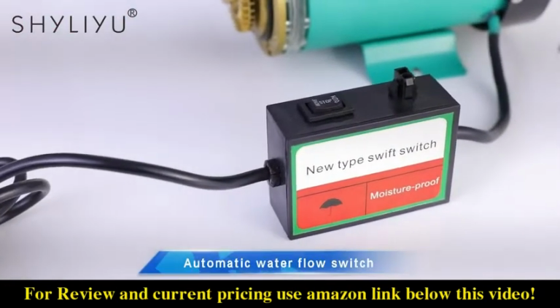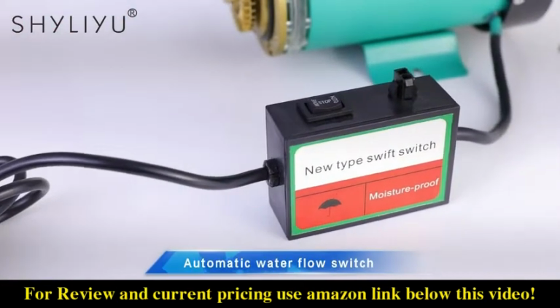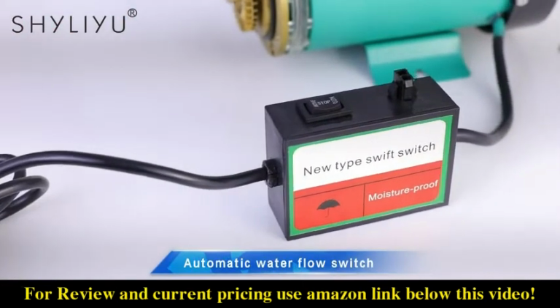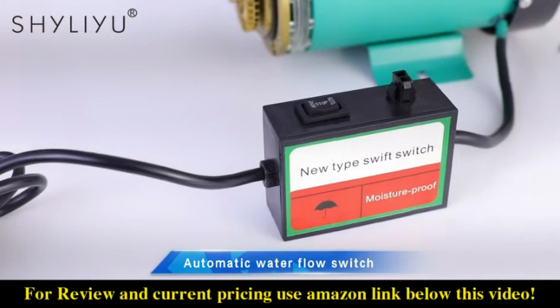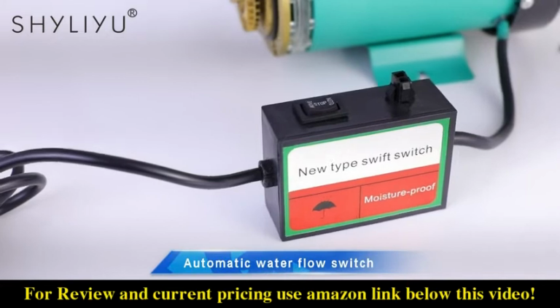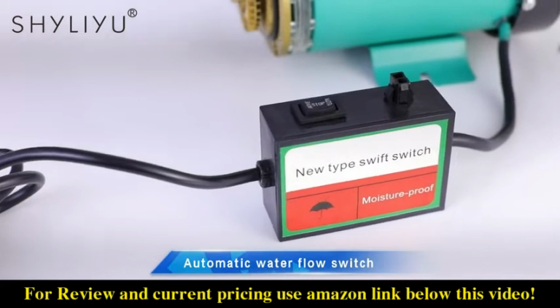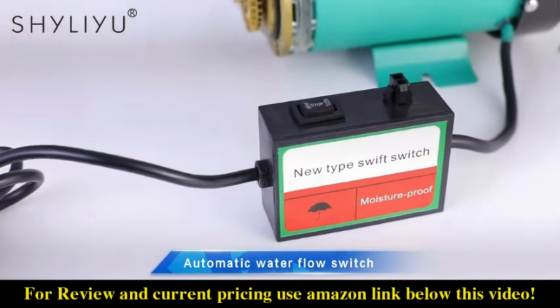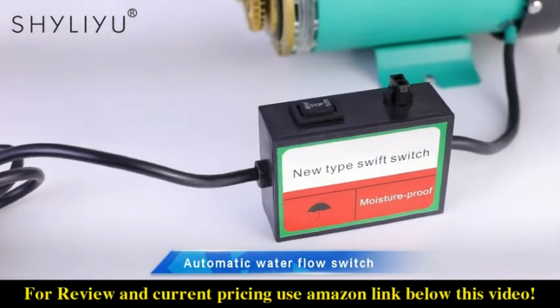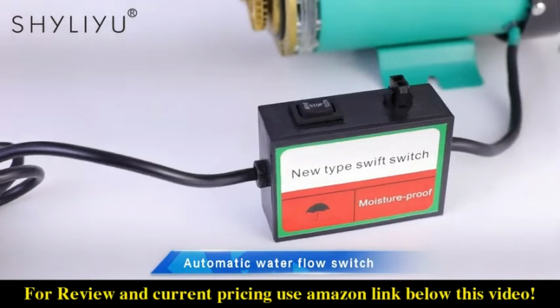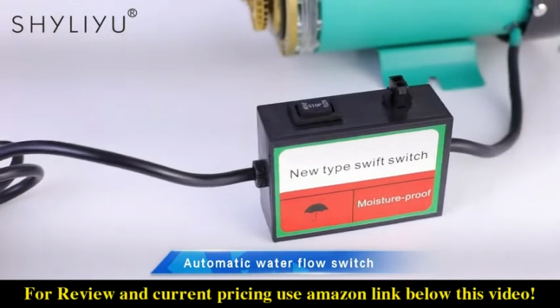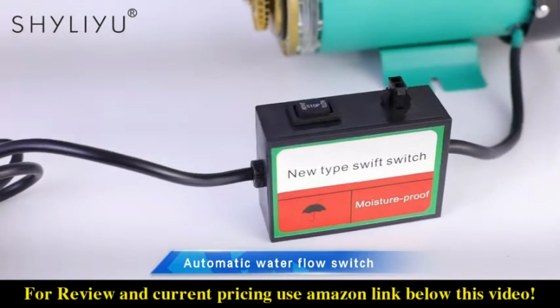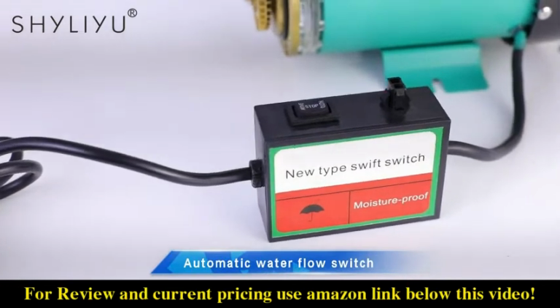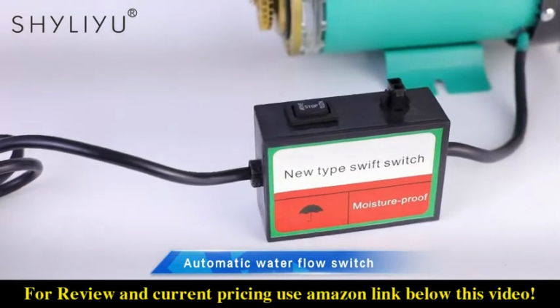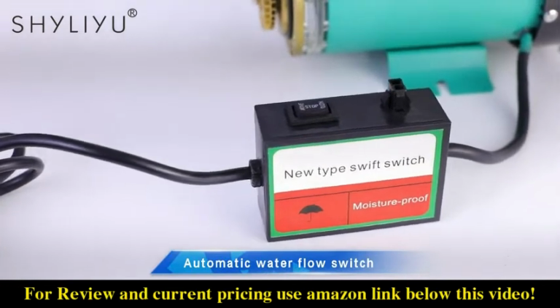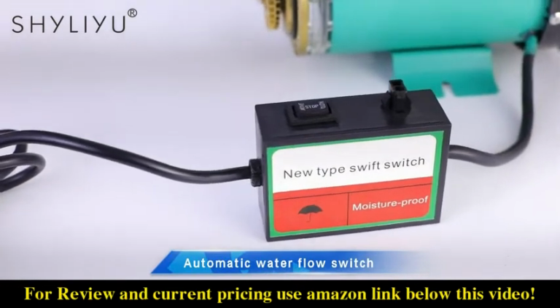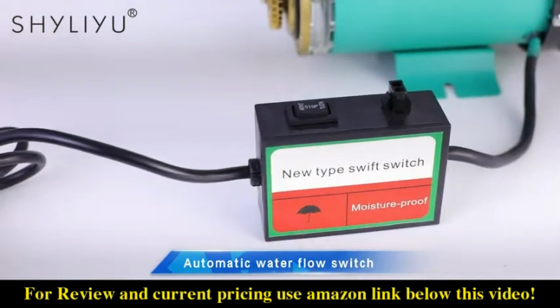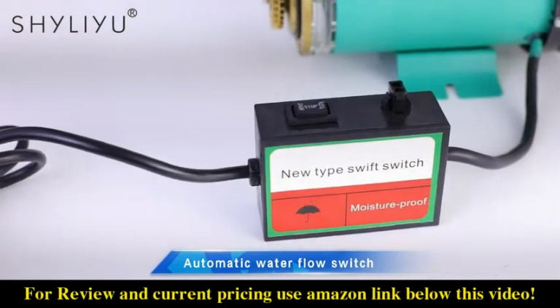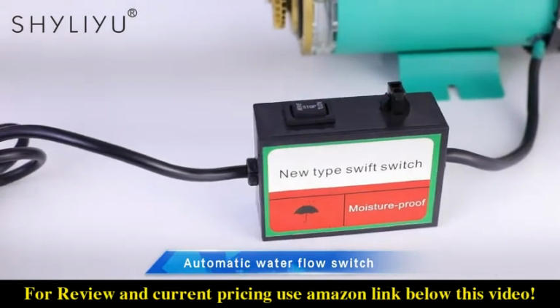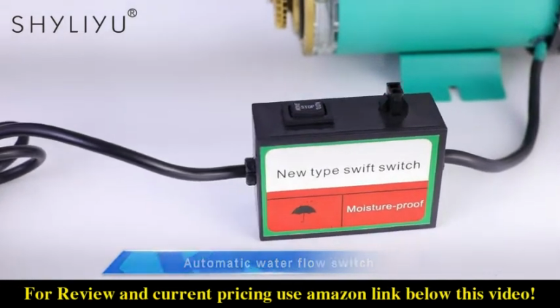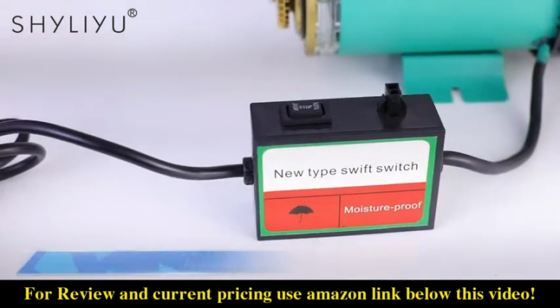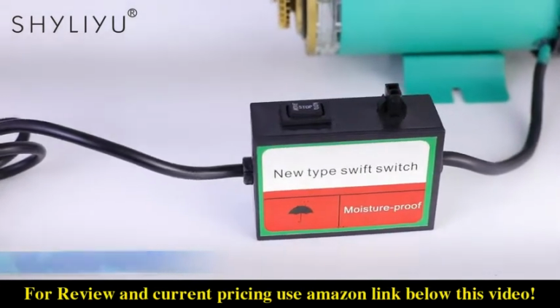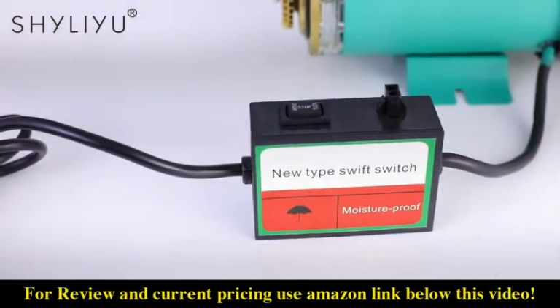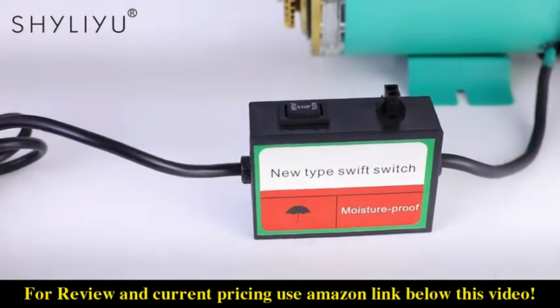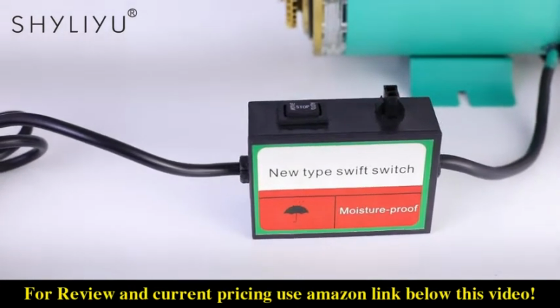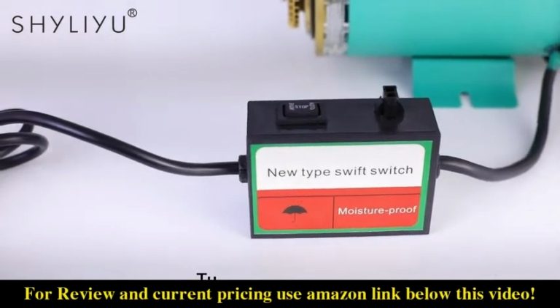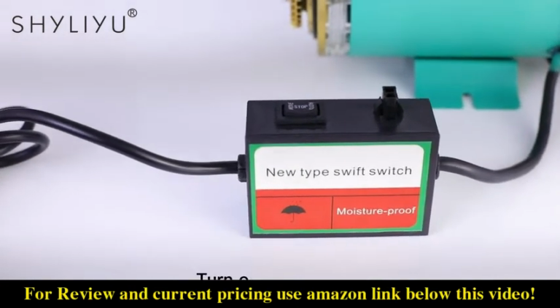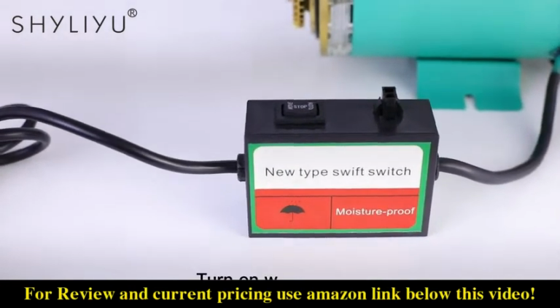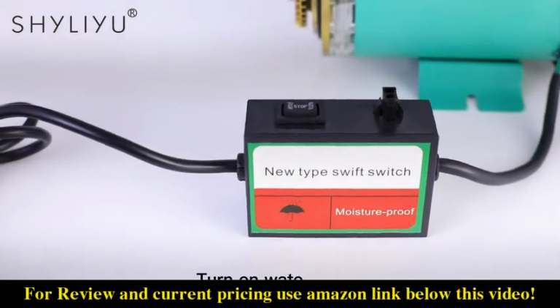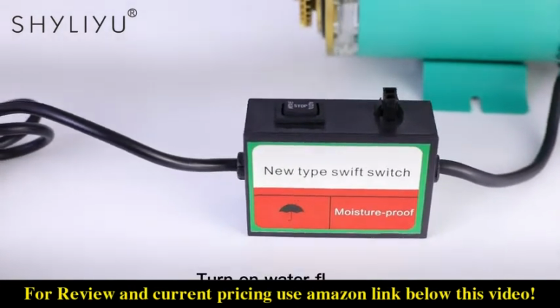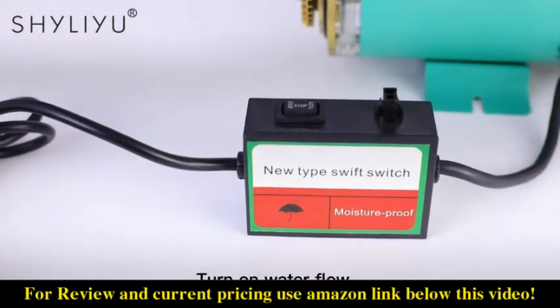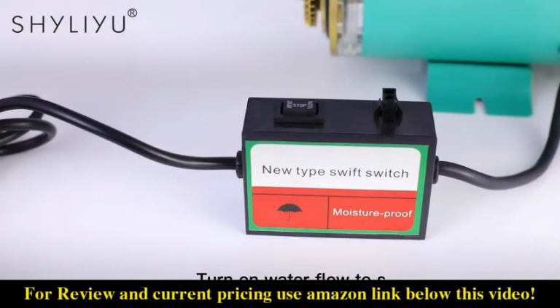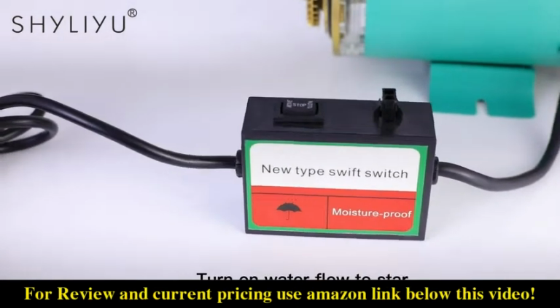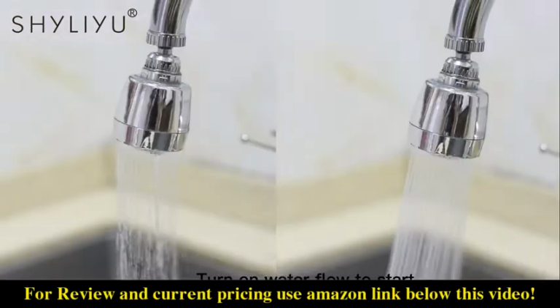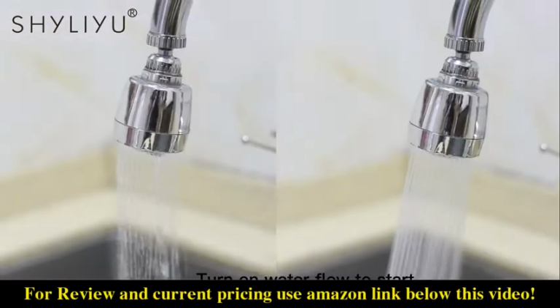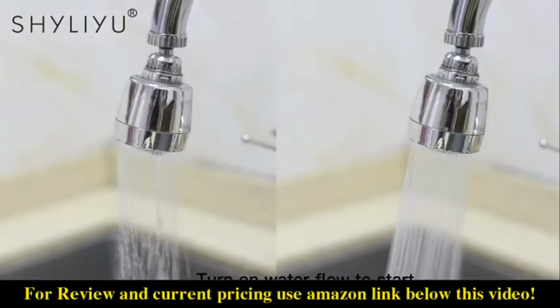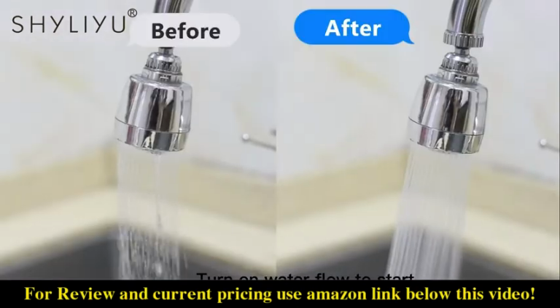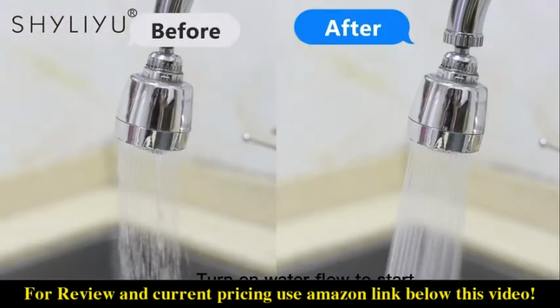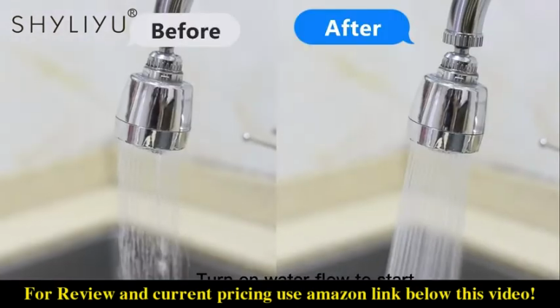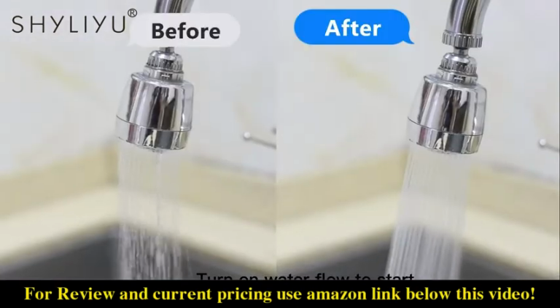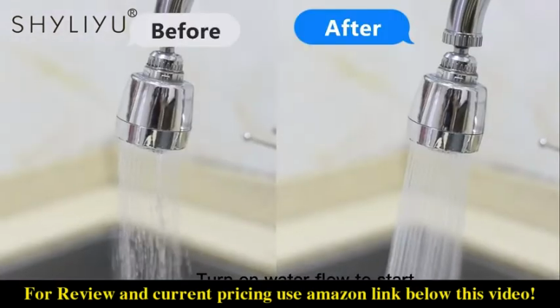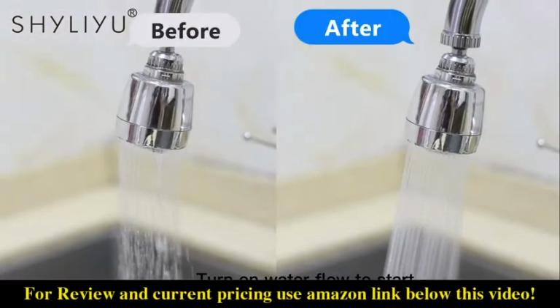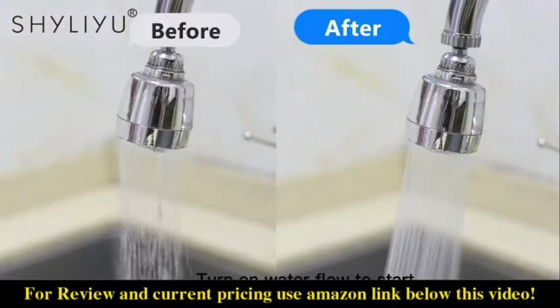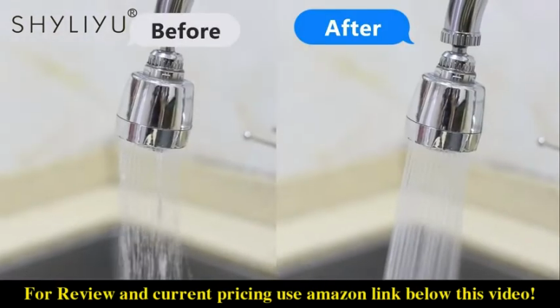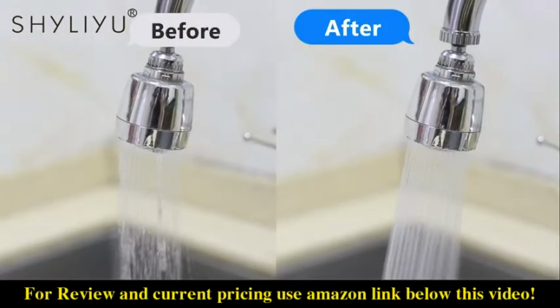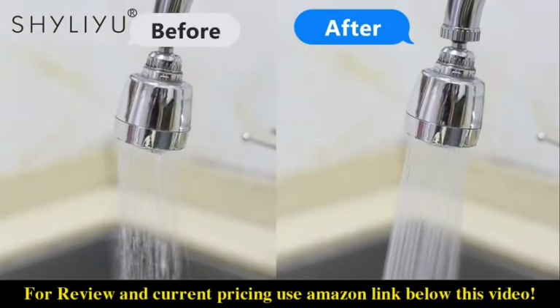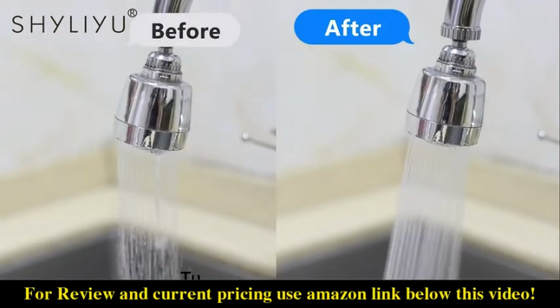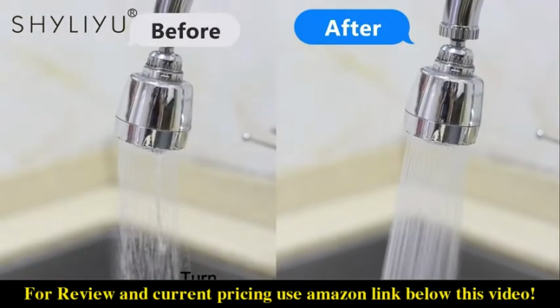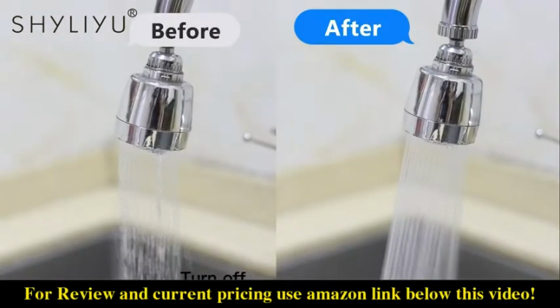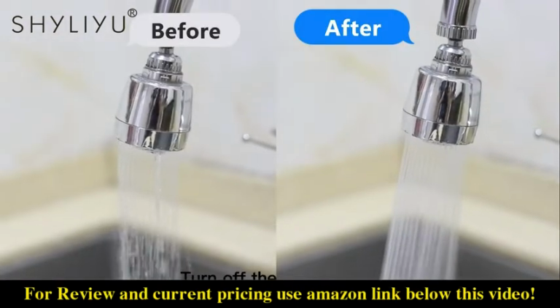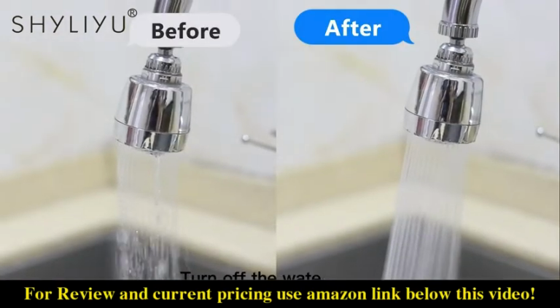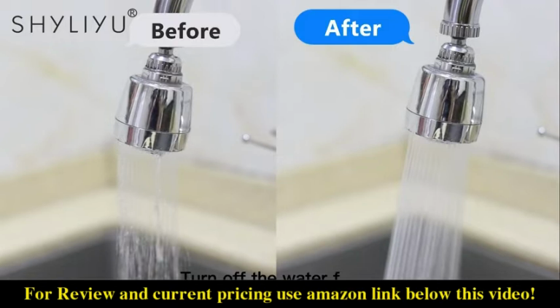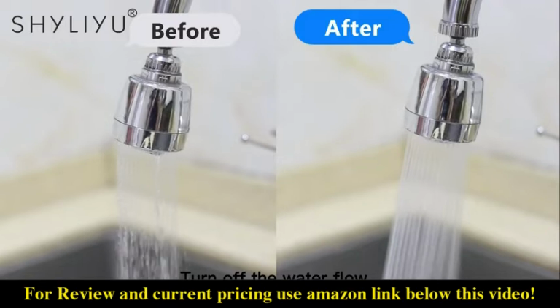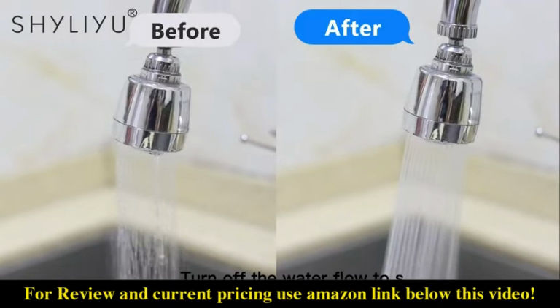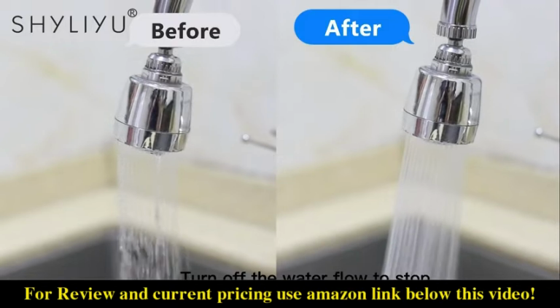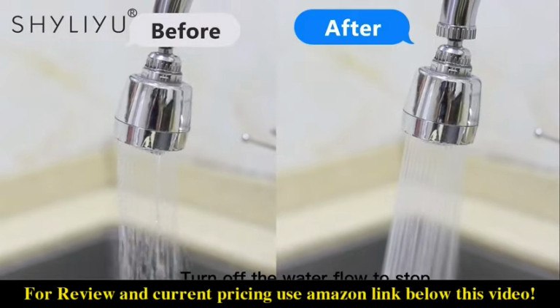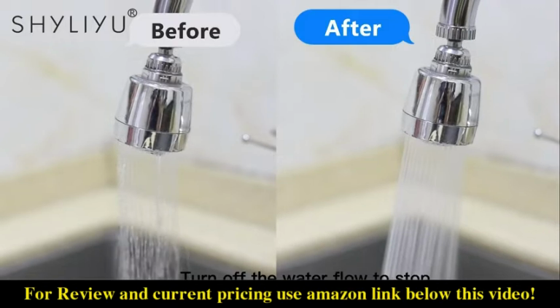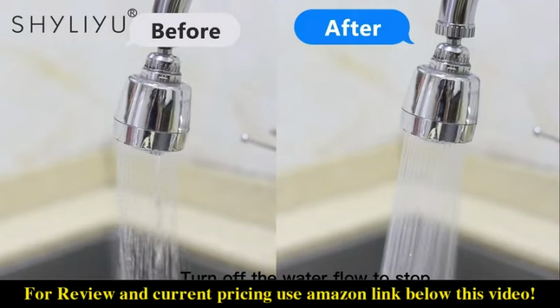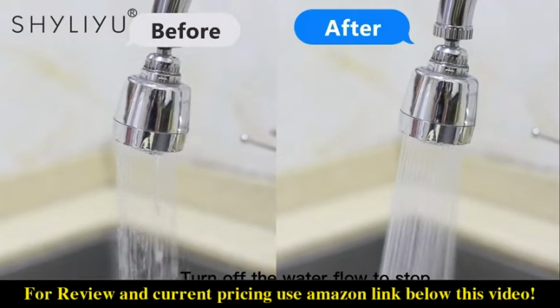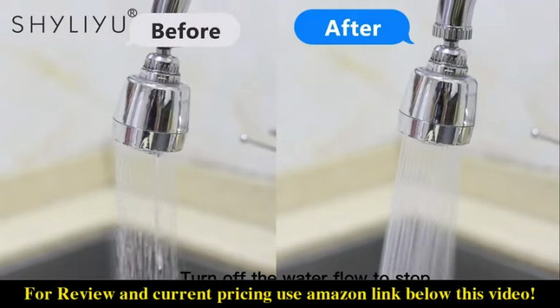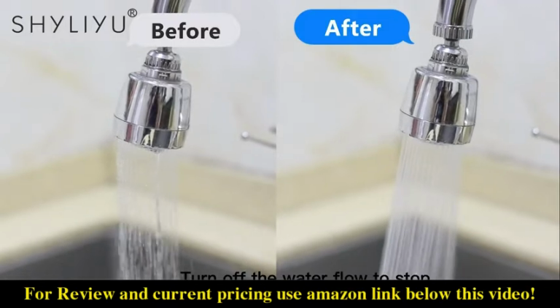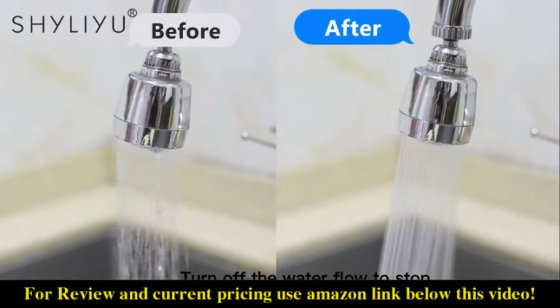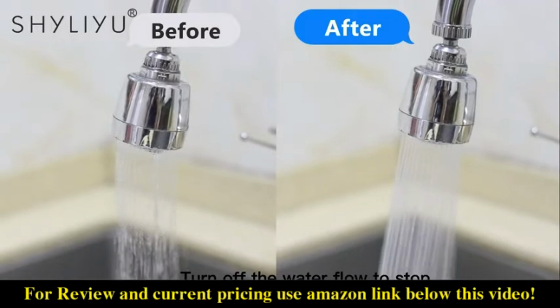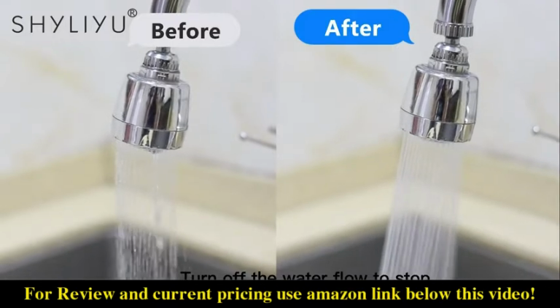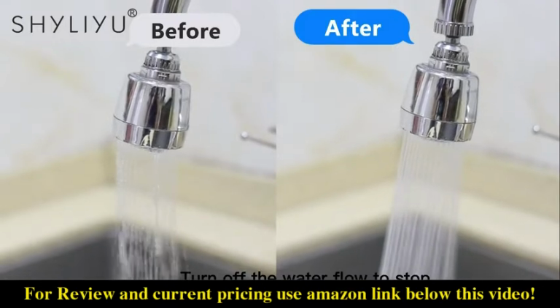Automatic water flow switch. Turn on water flow to start. Turn off the water flow to stop.